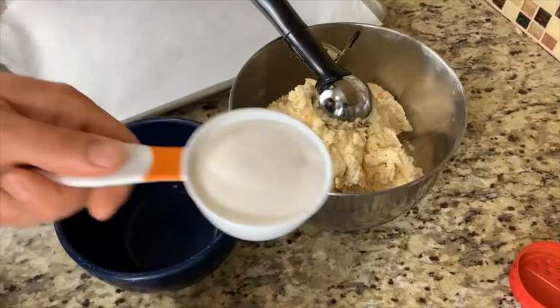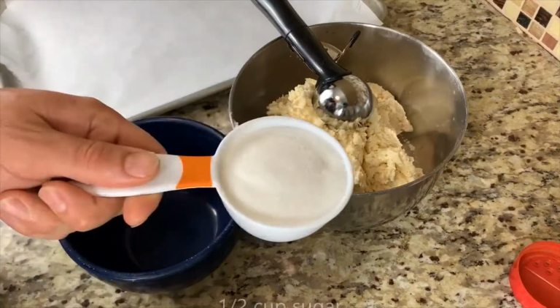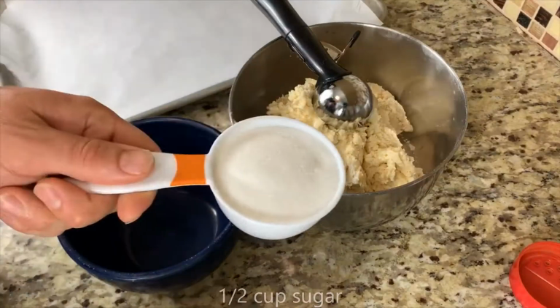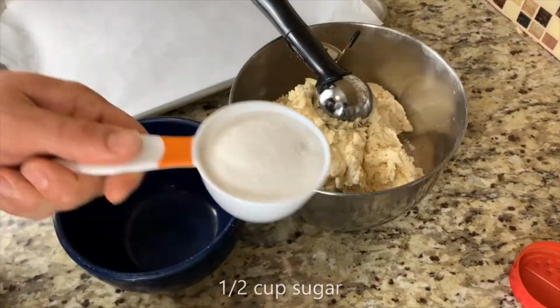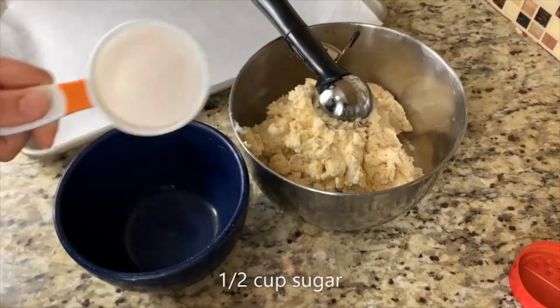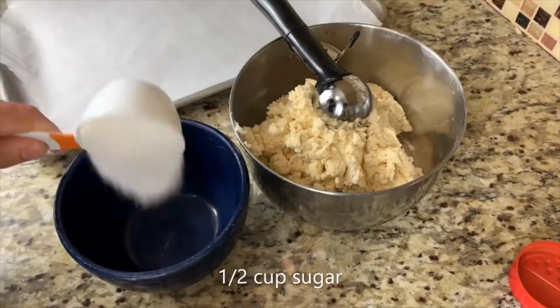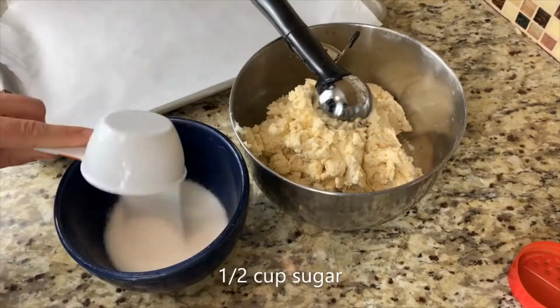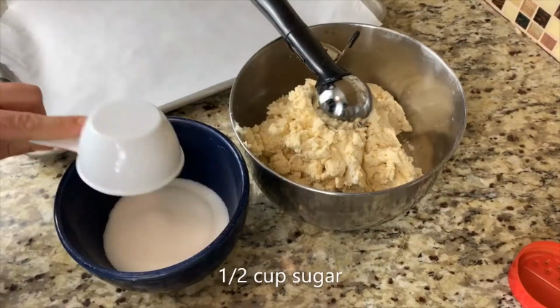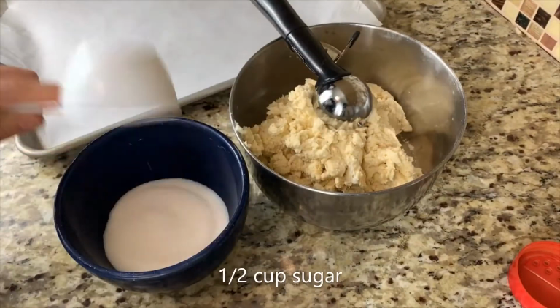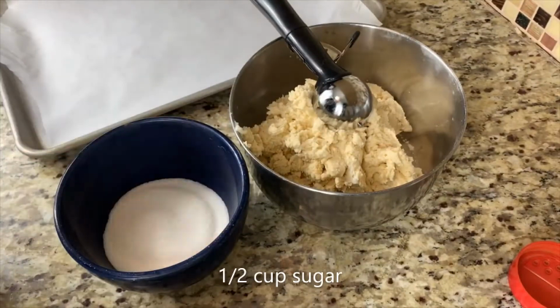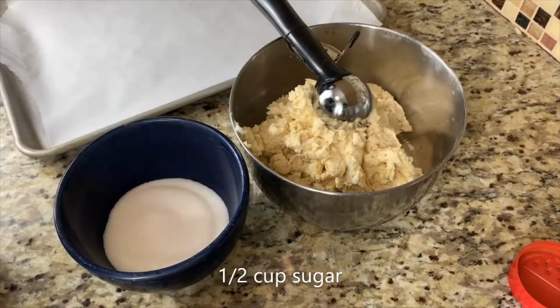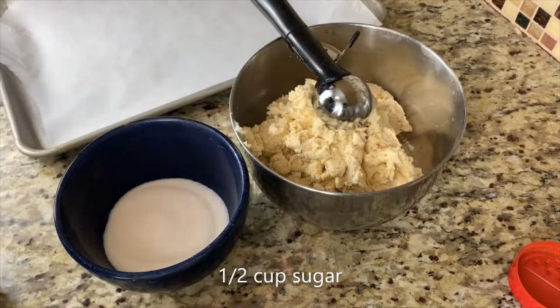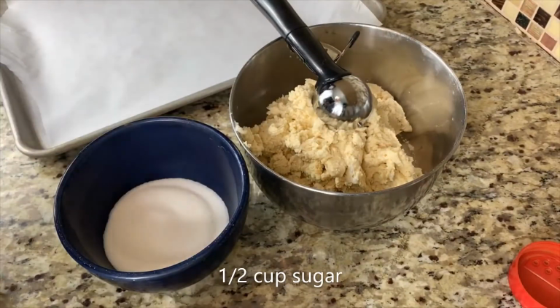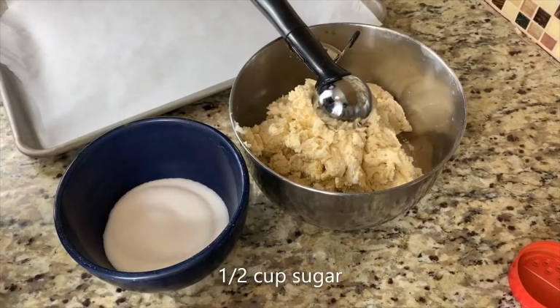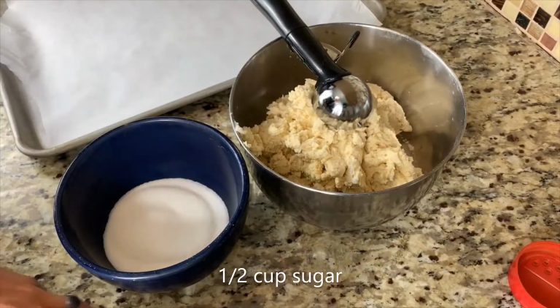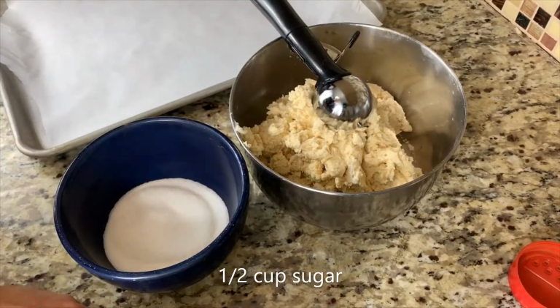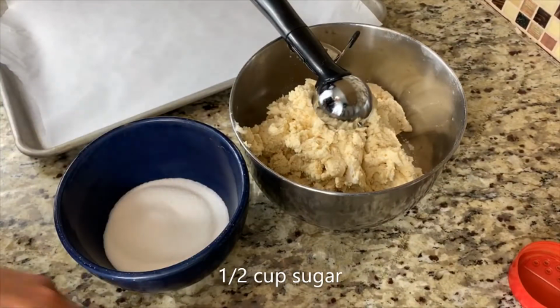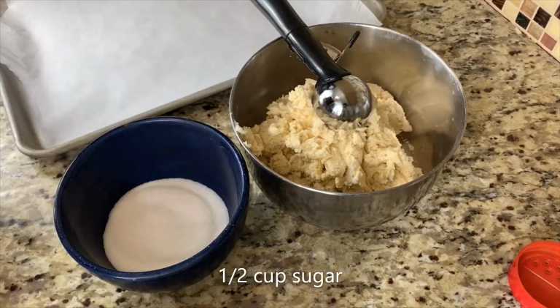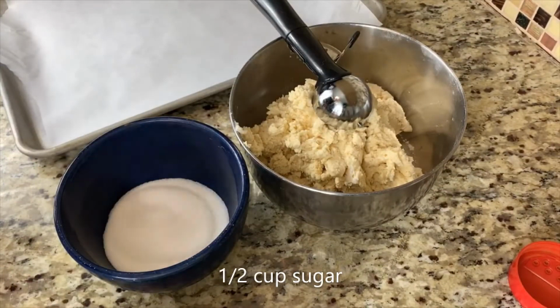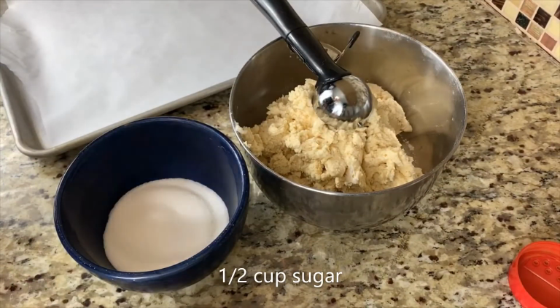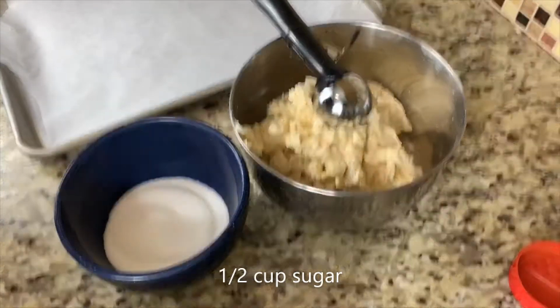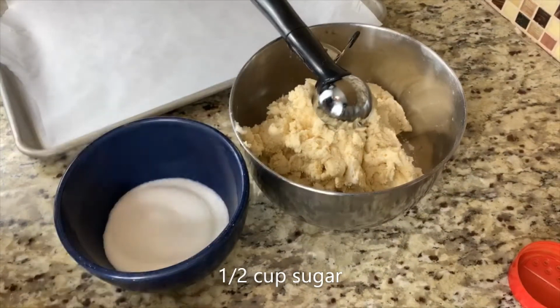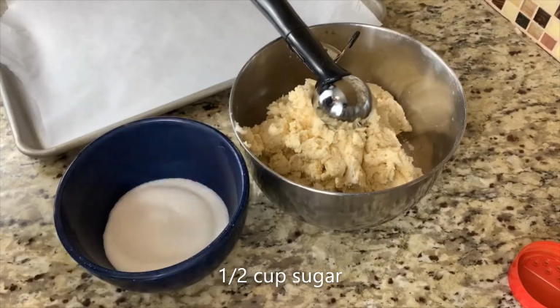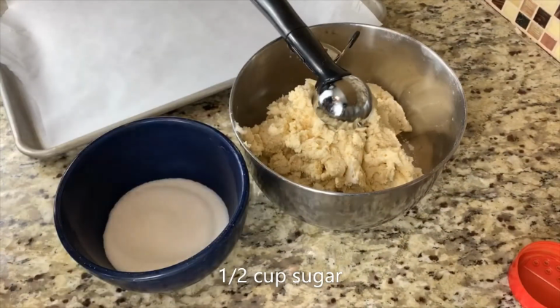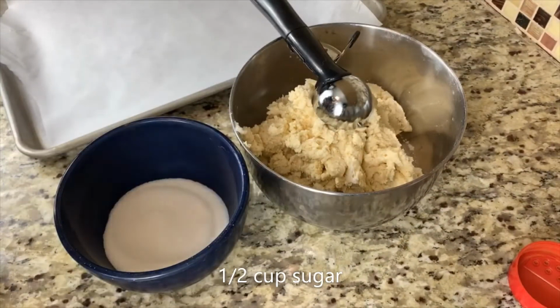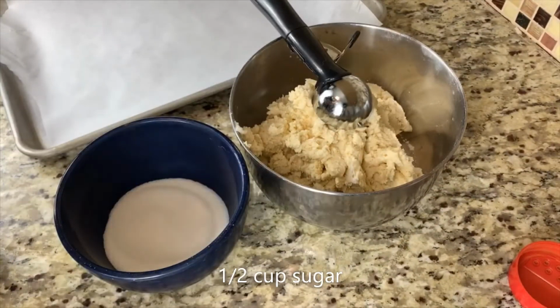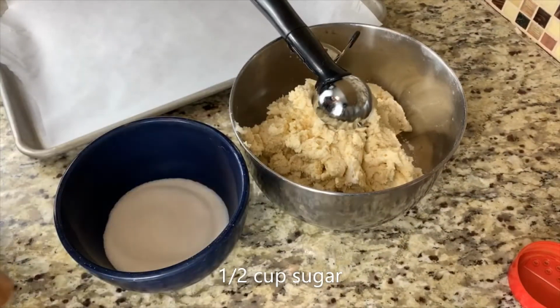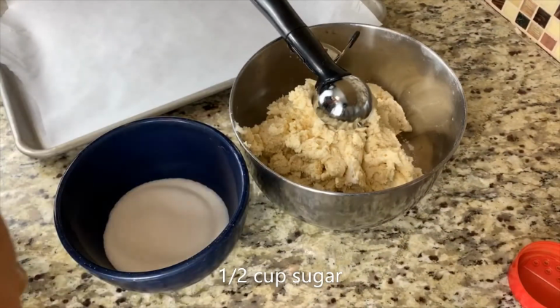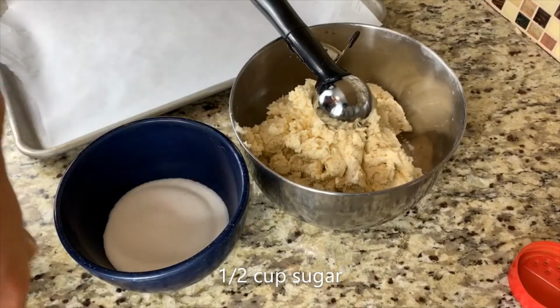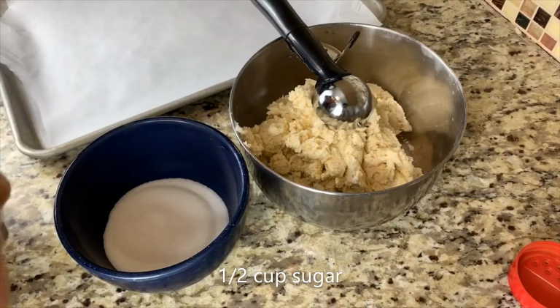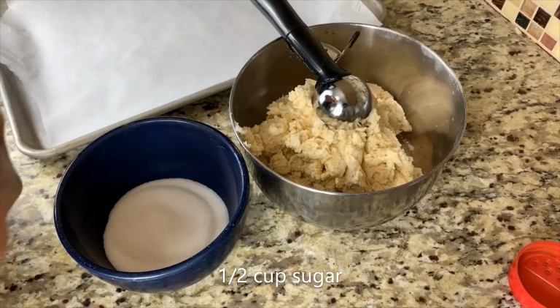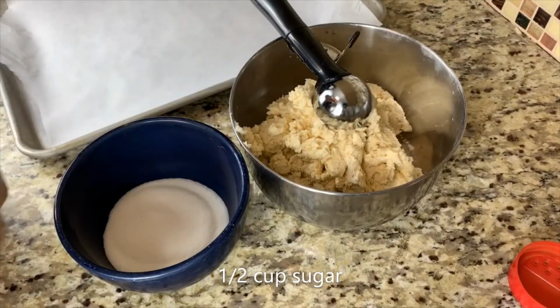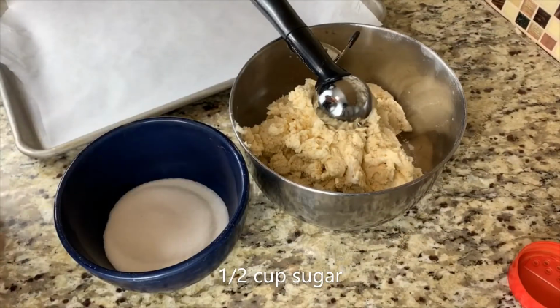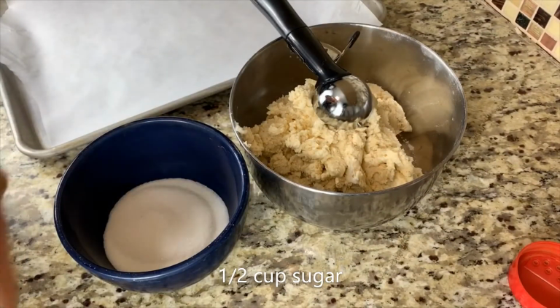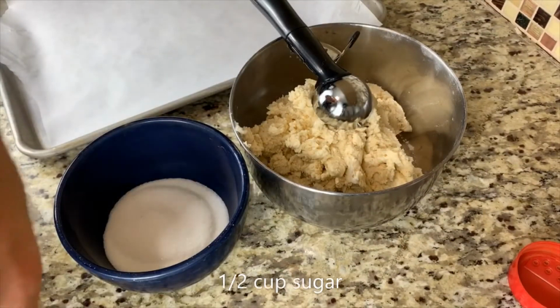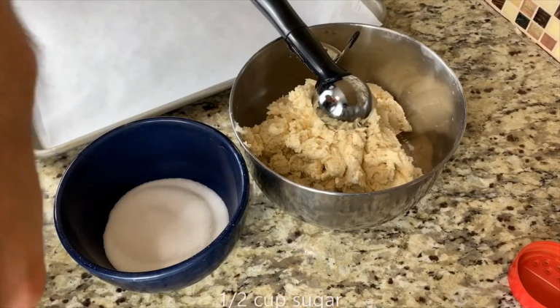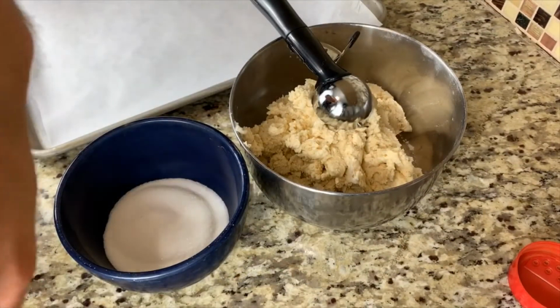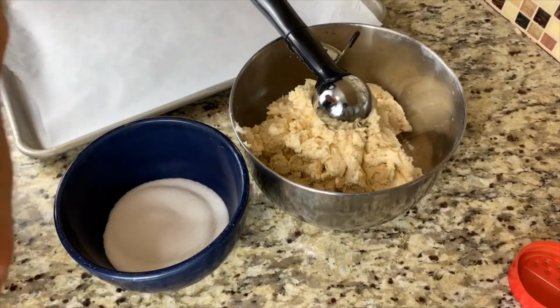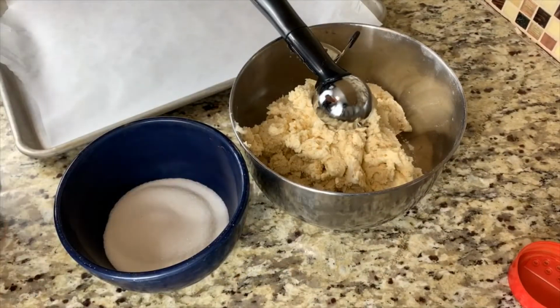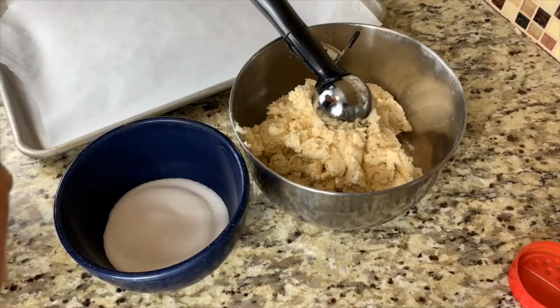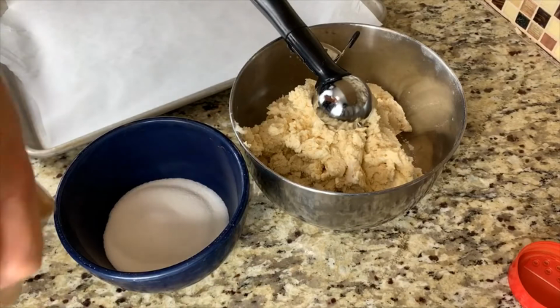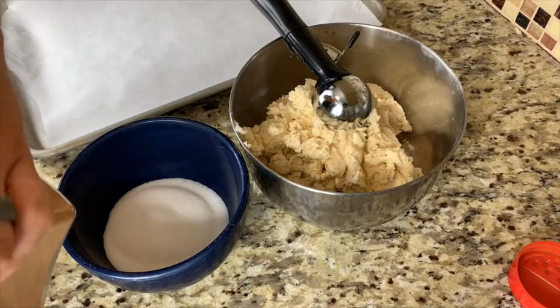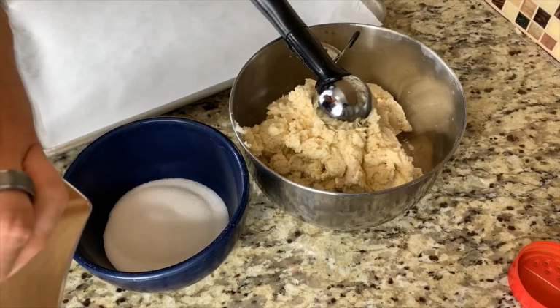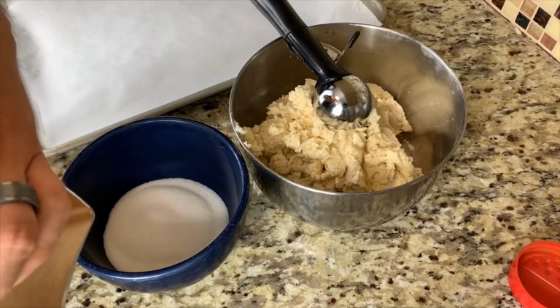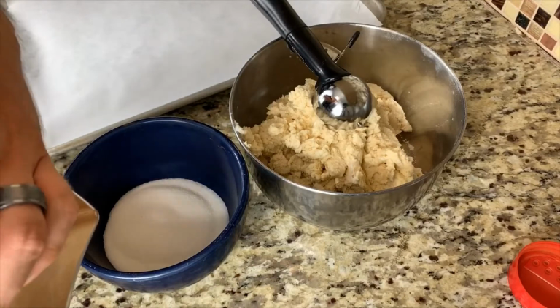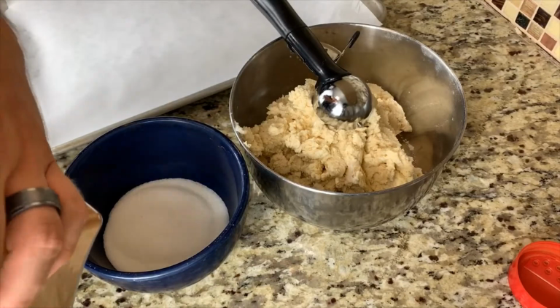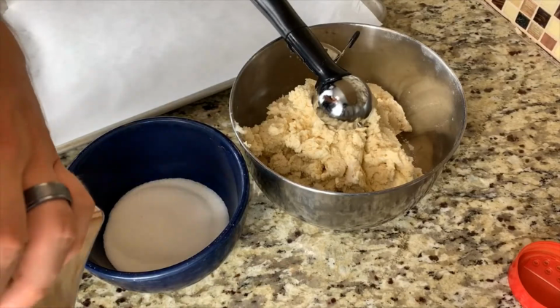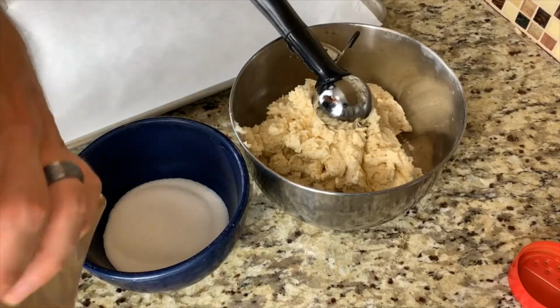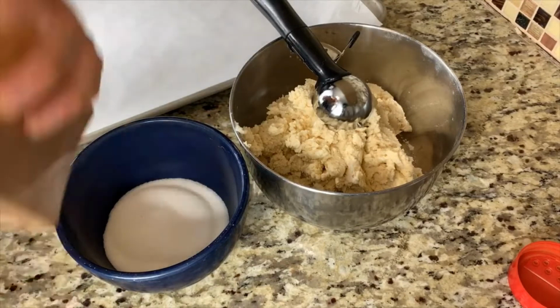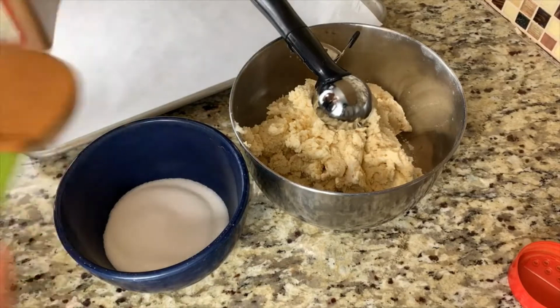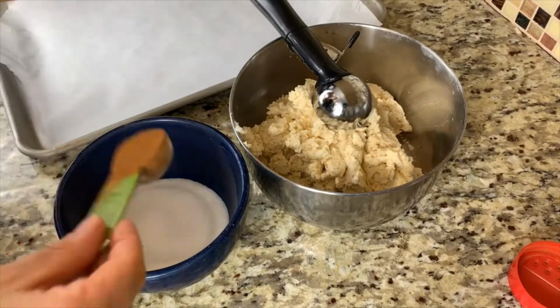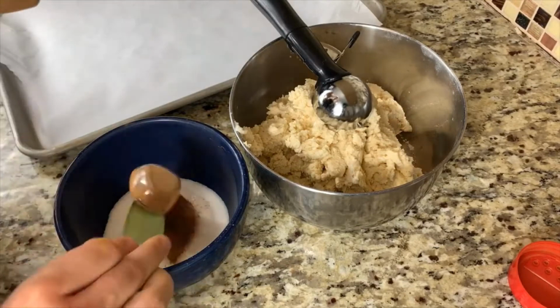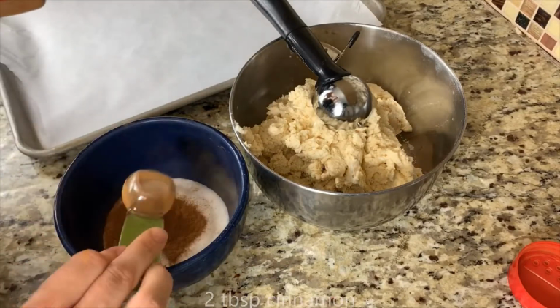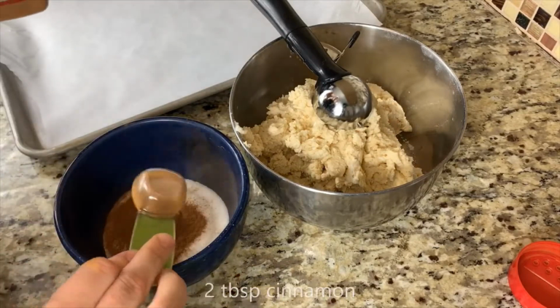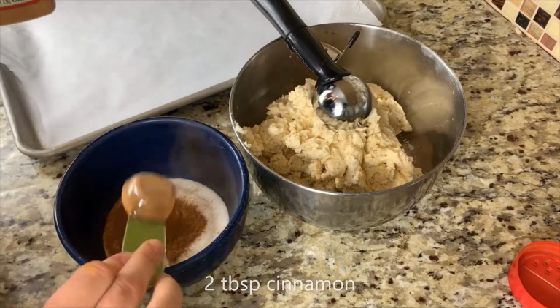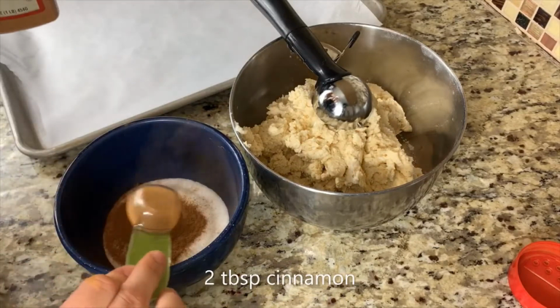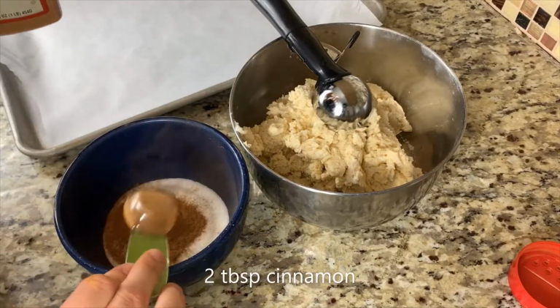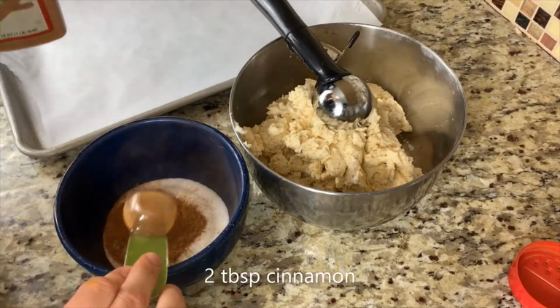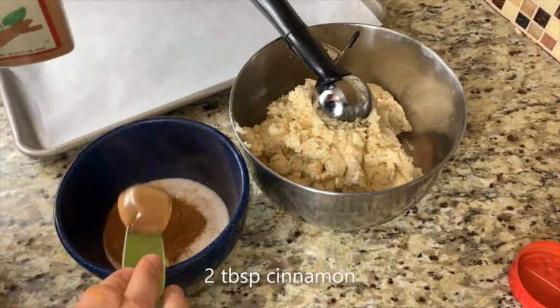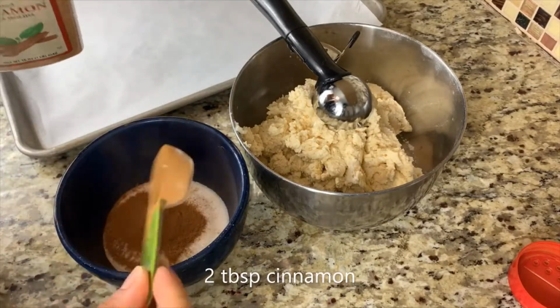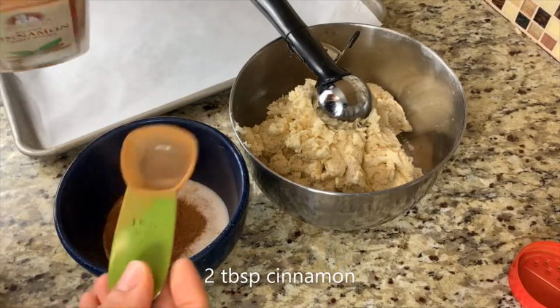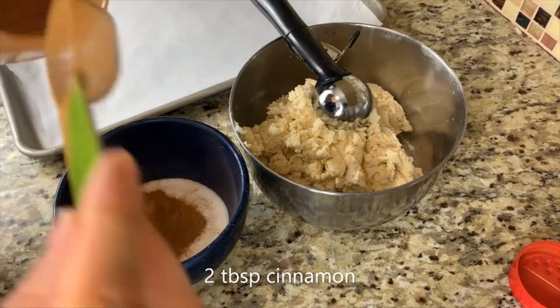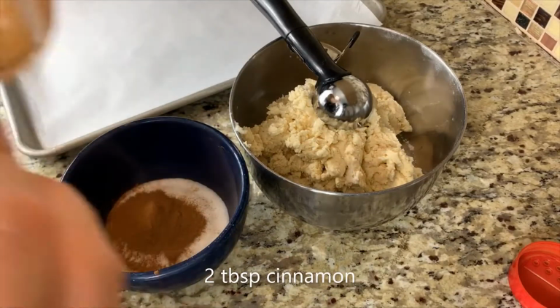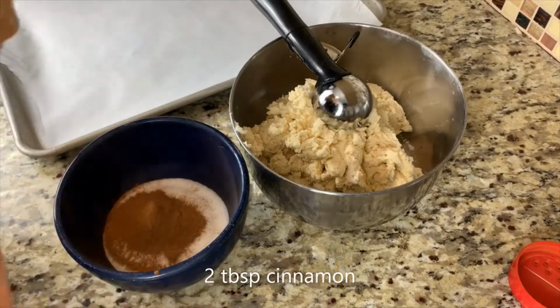In preparation of rolling our snickerdoodles here, we are going to mix a half a cup of sugar with two tablespoons of cinnamon.